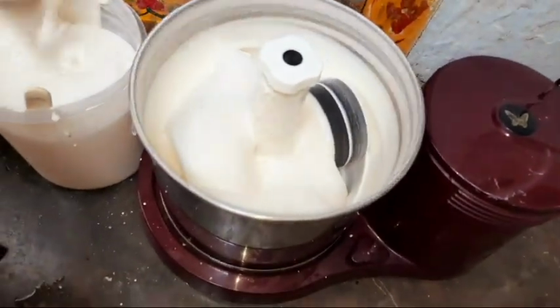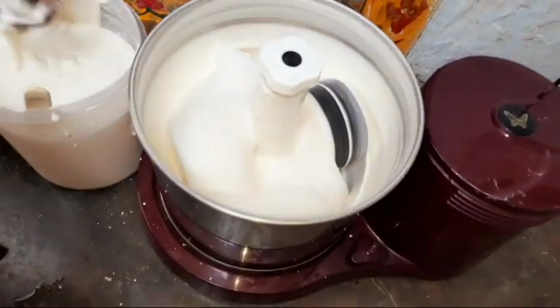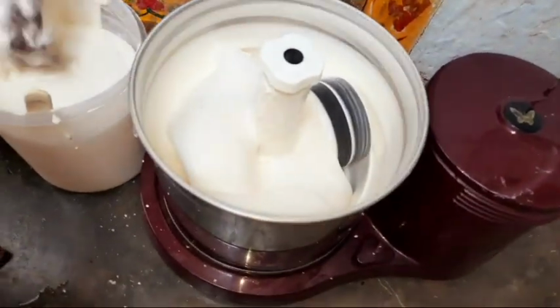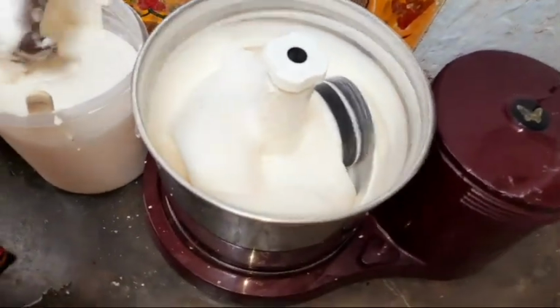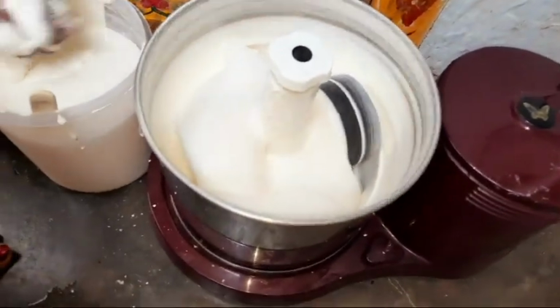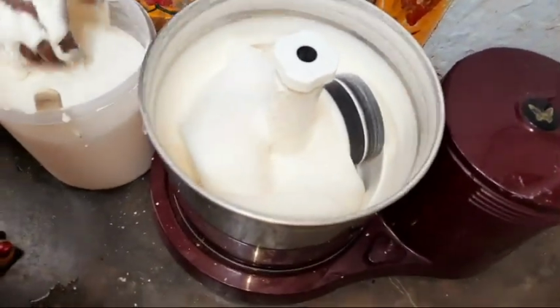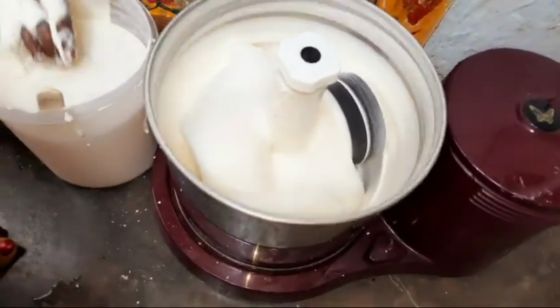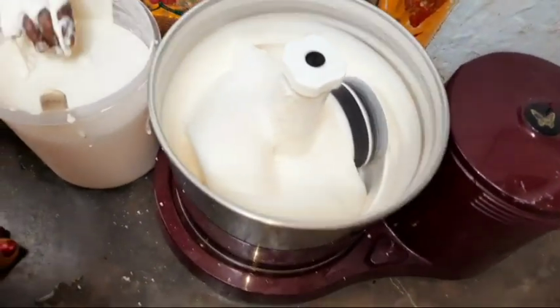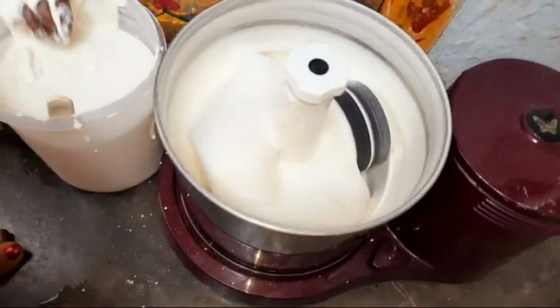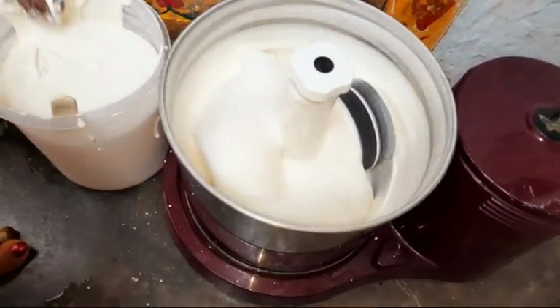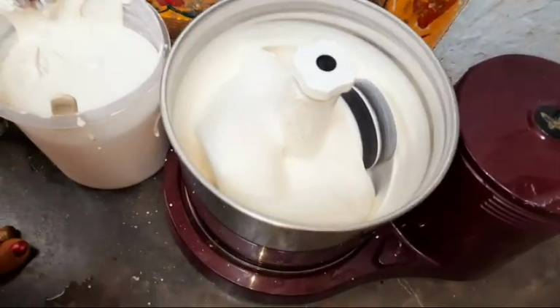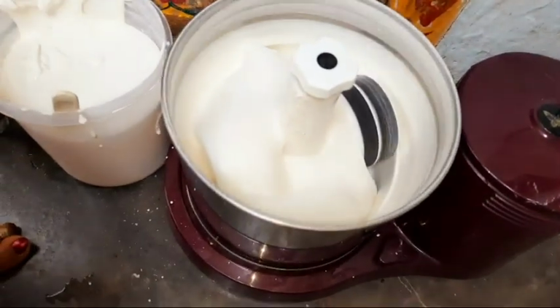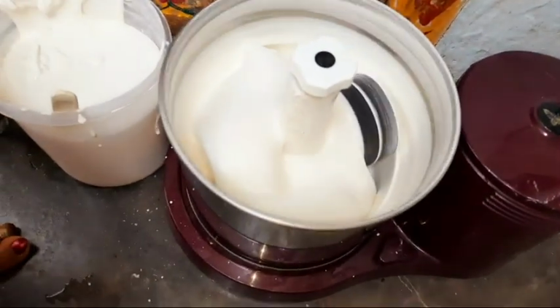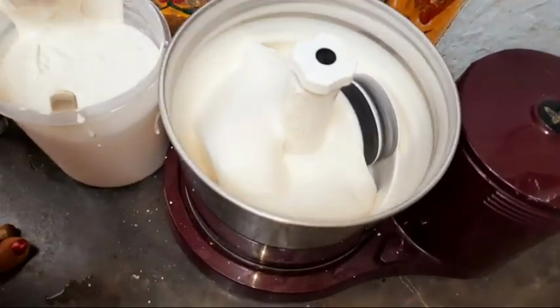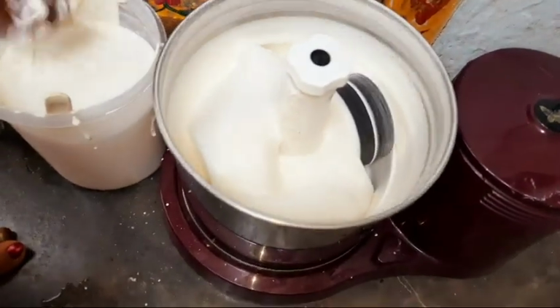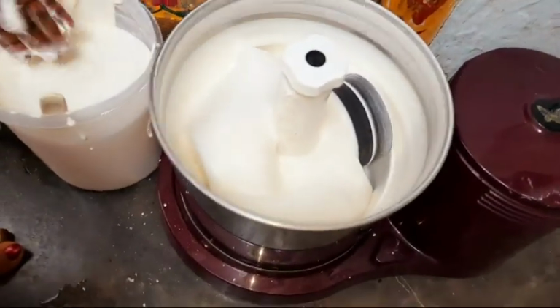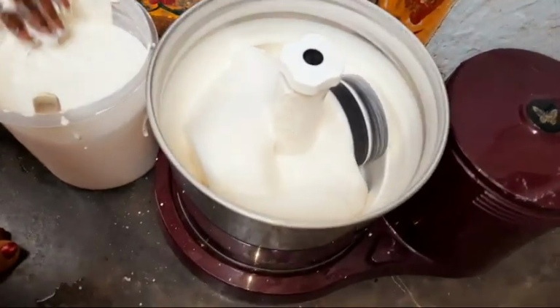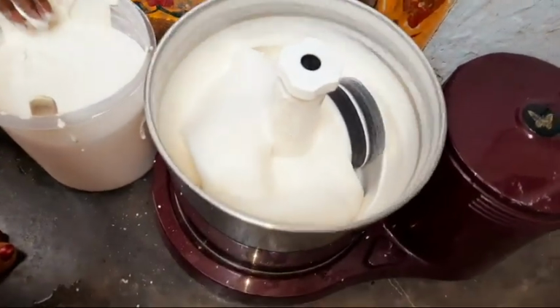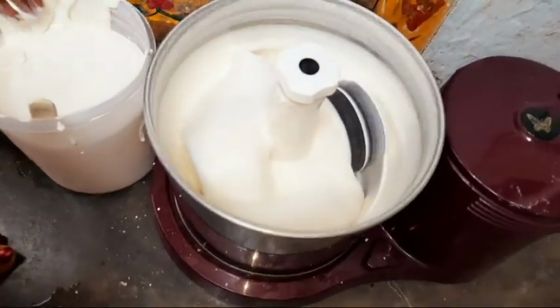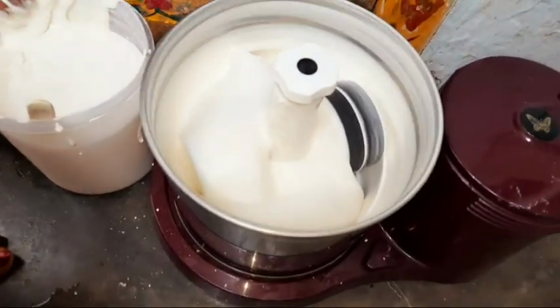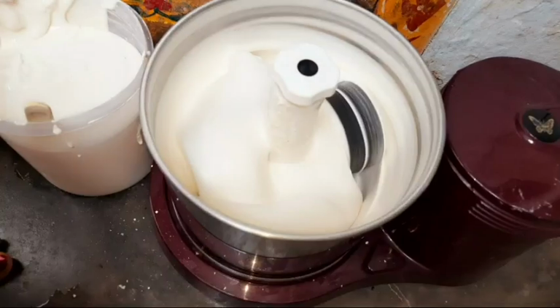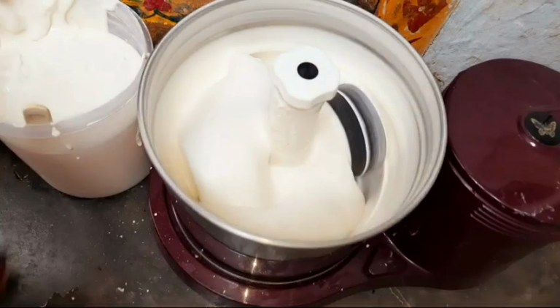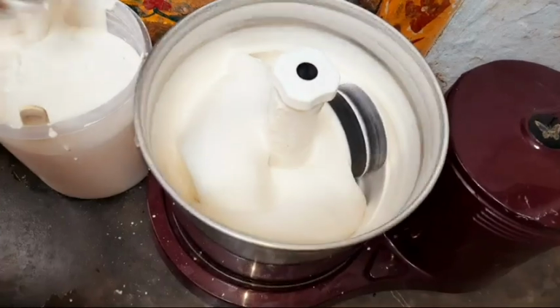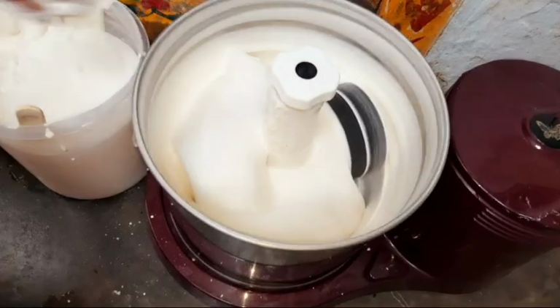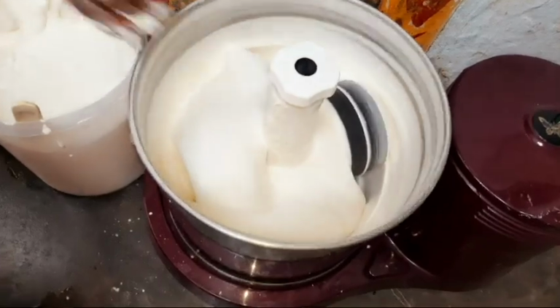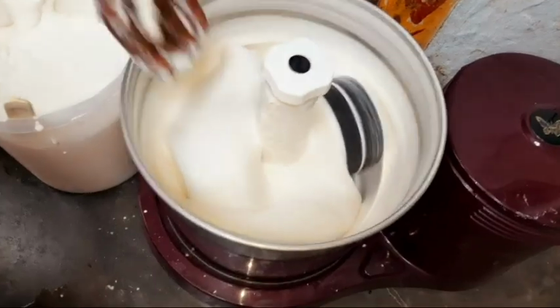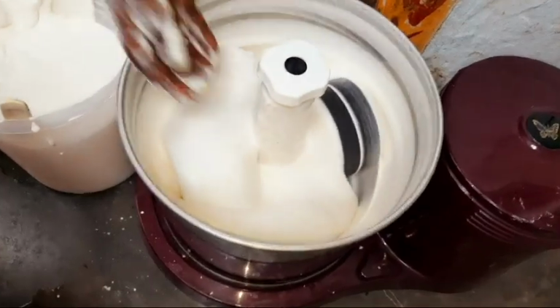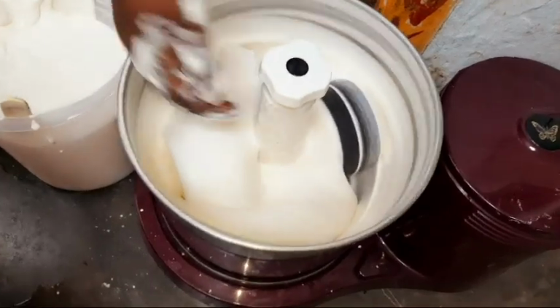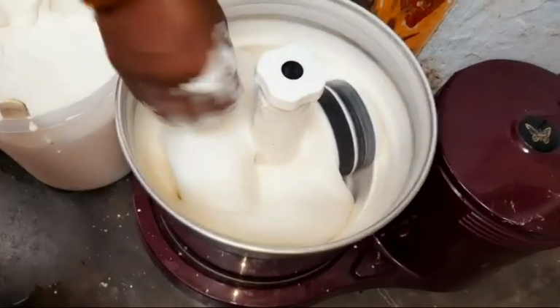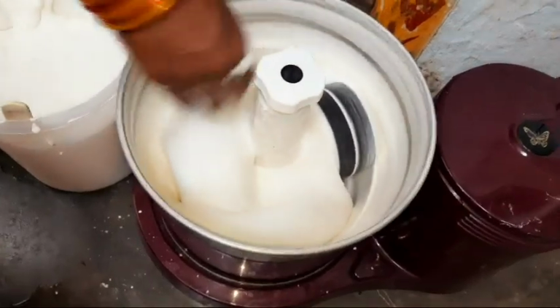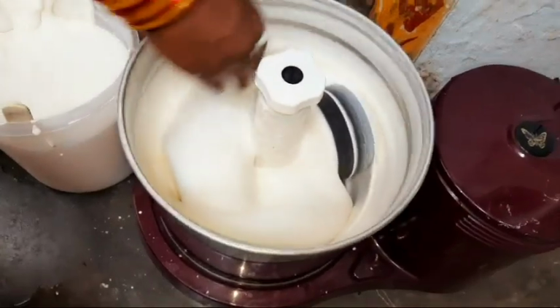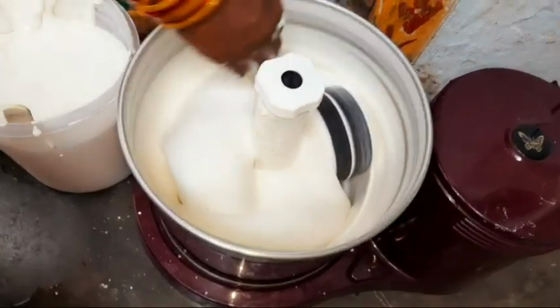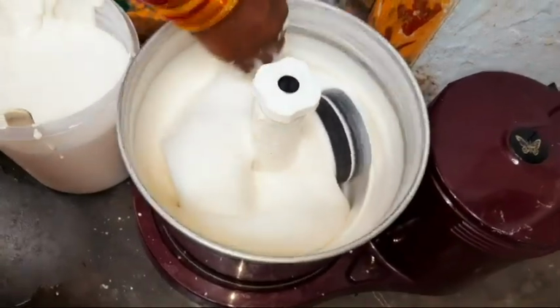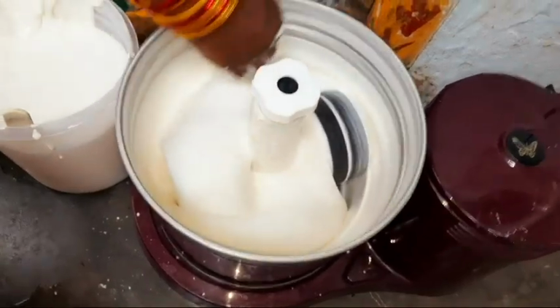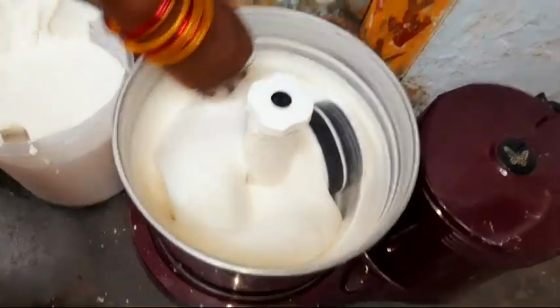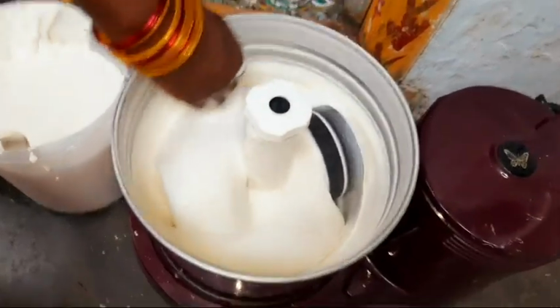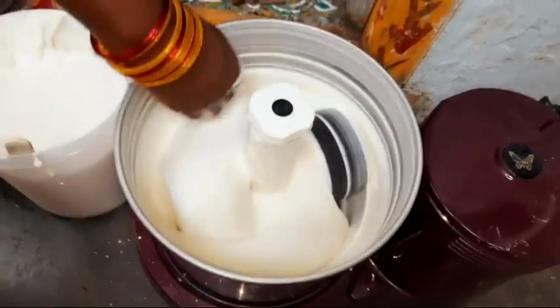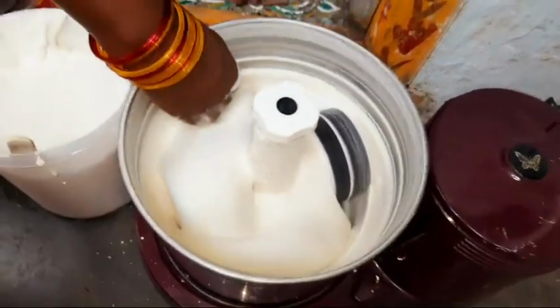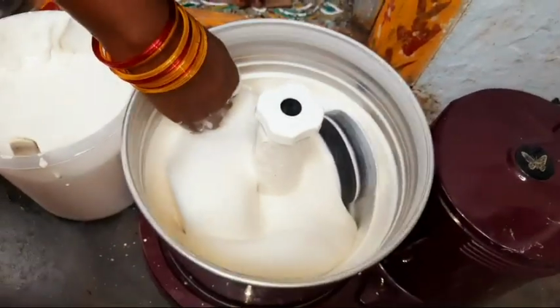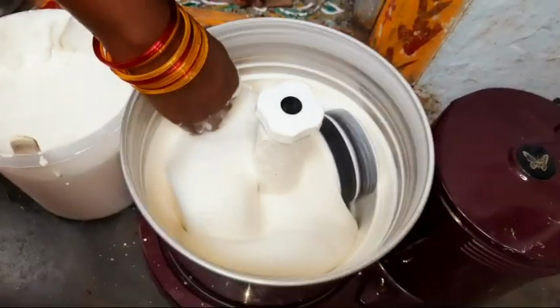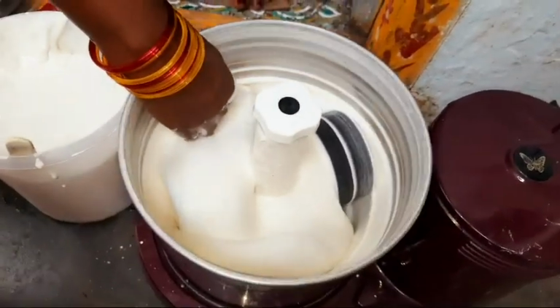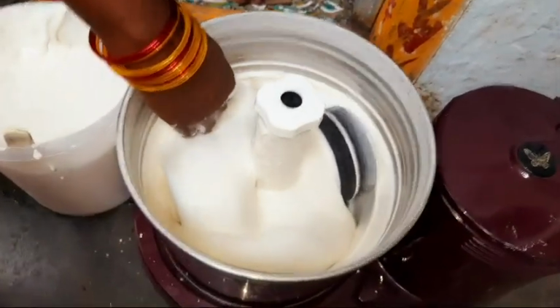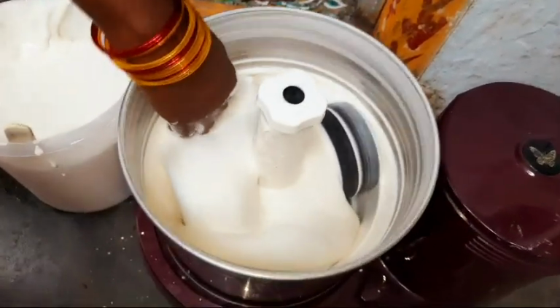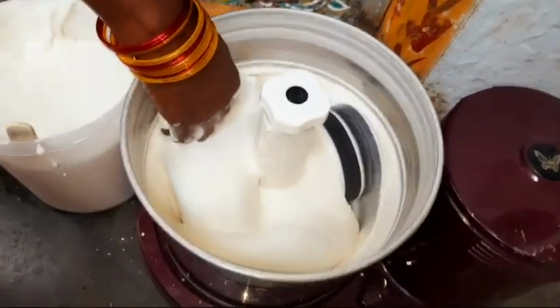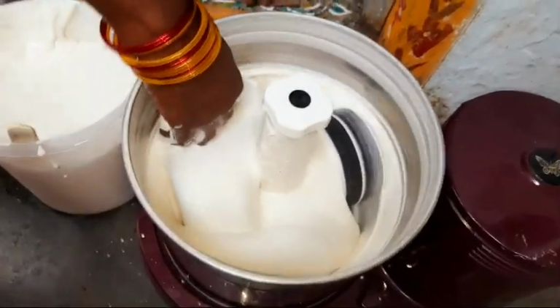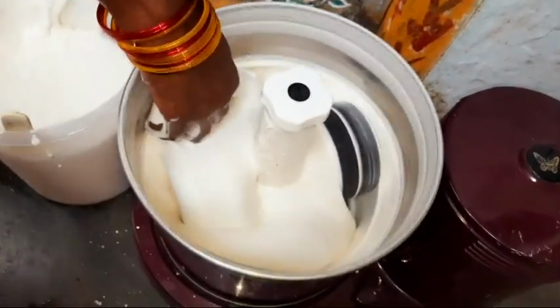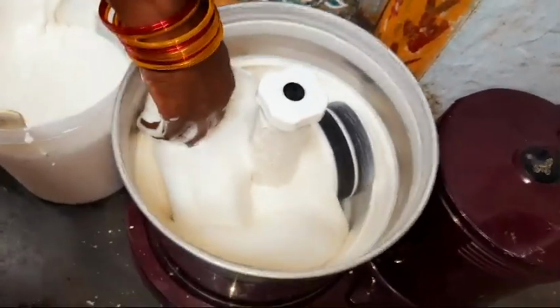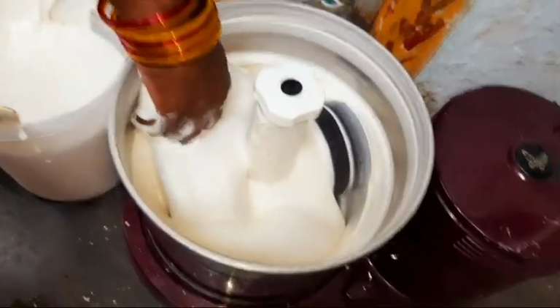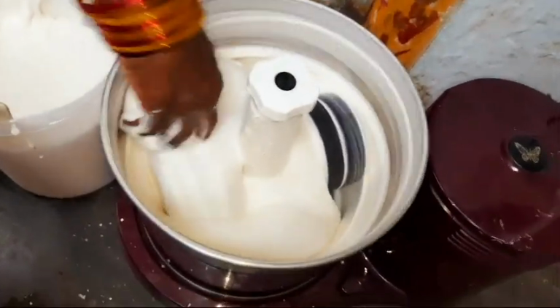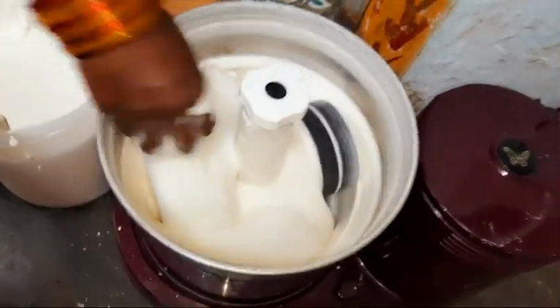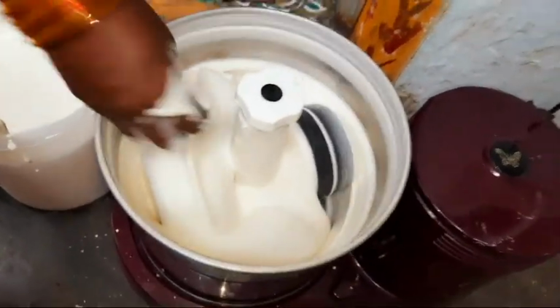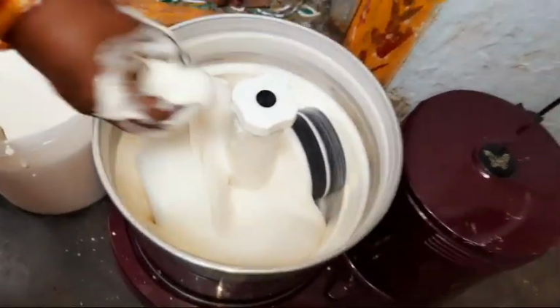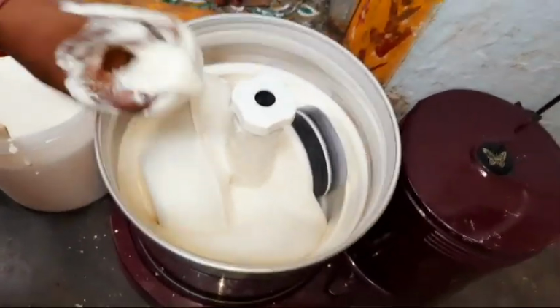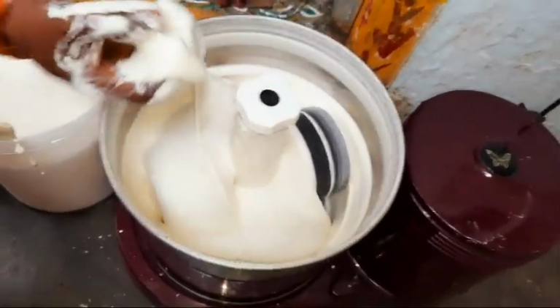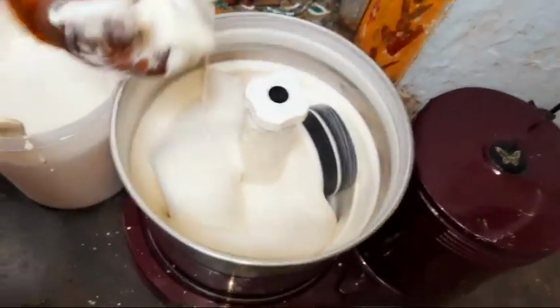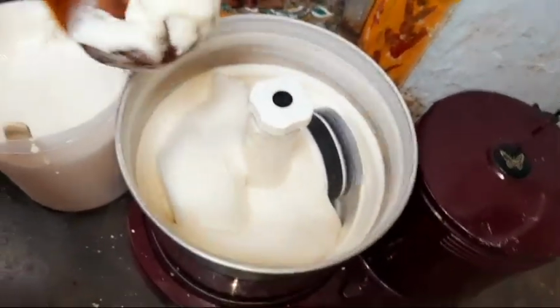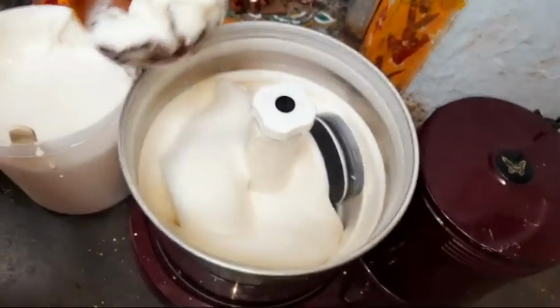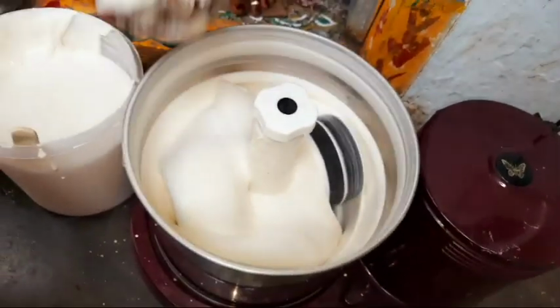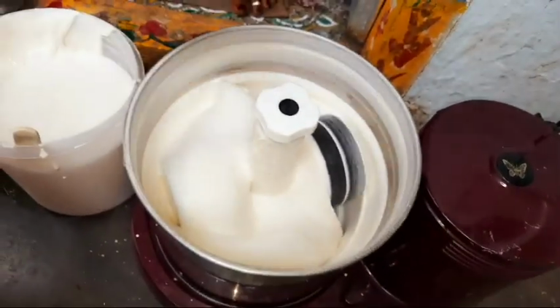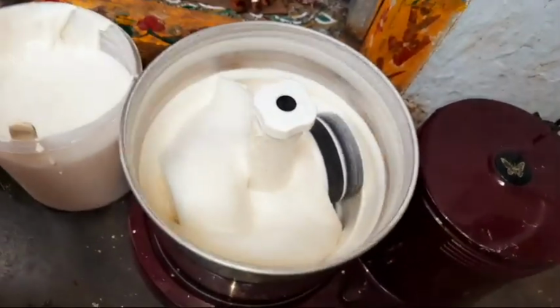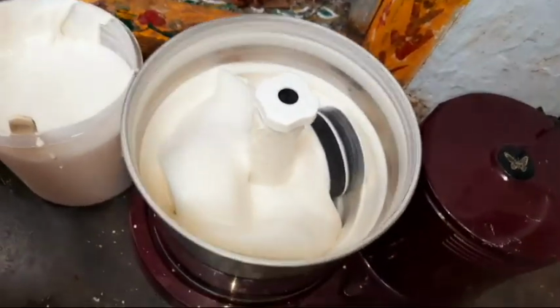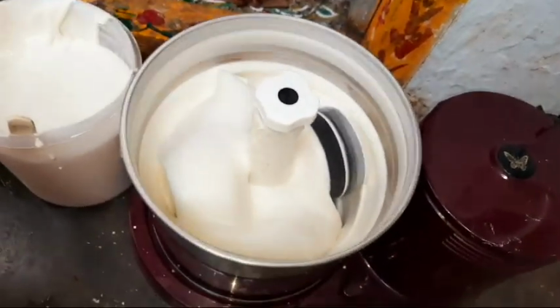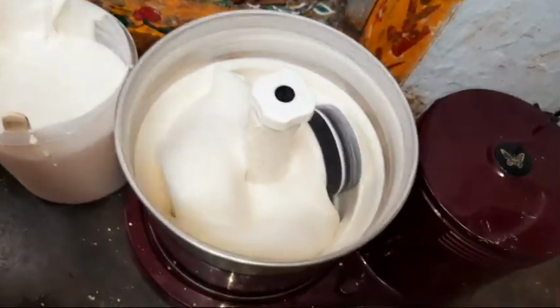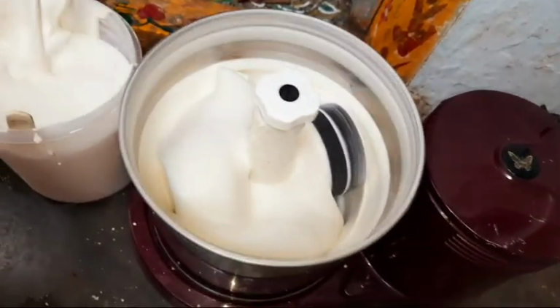Now we will grind it very smooth, then put it in the container.